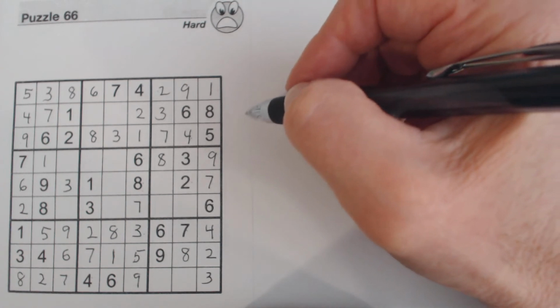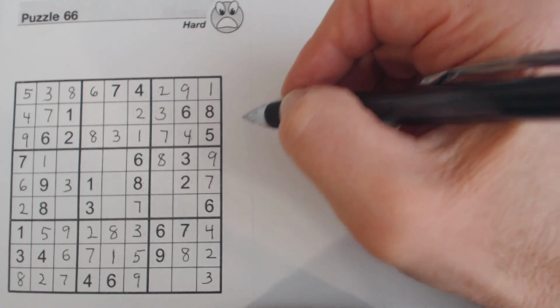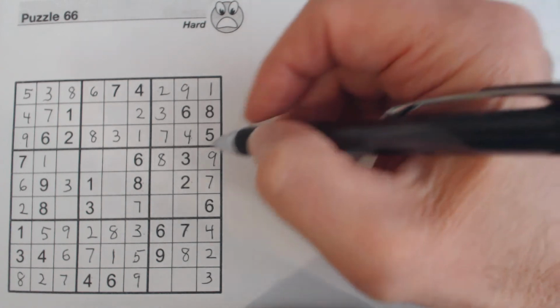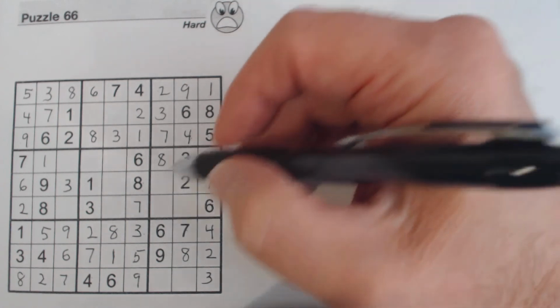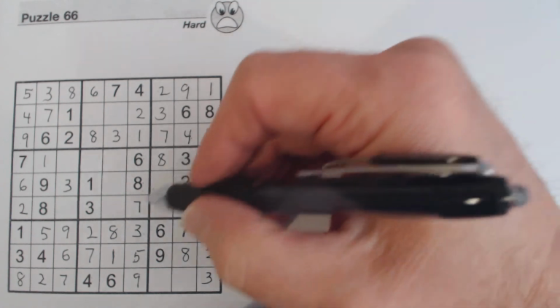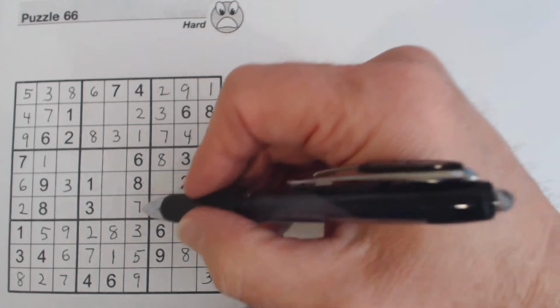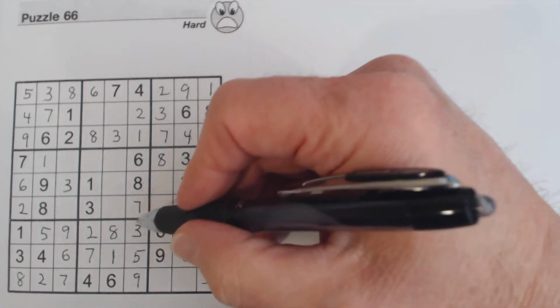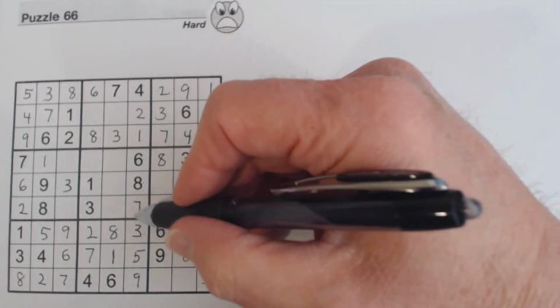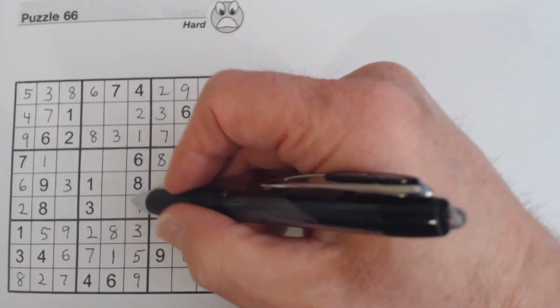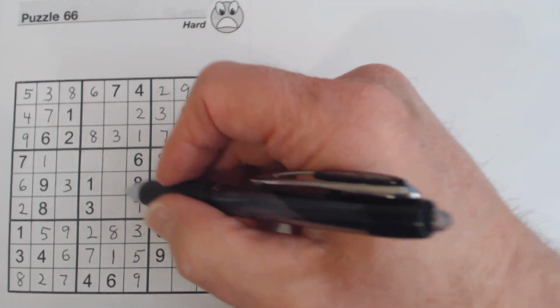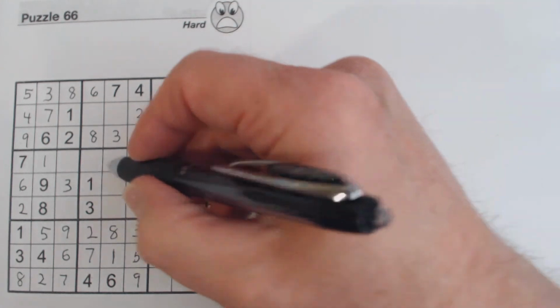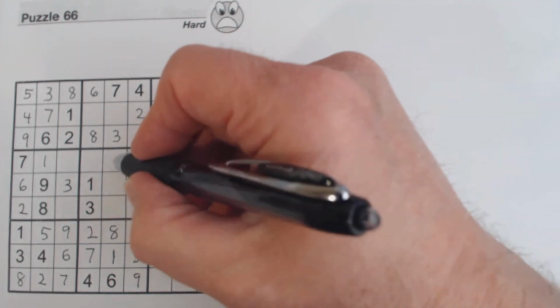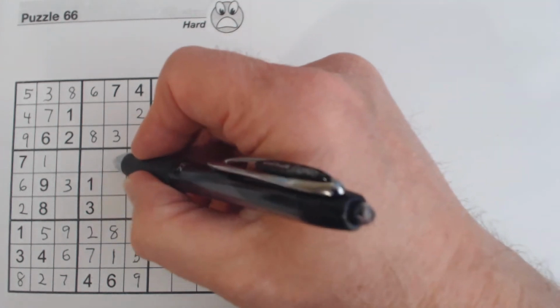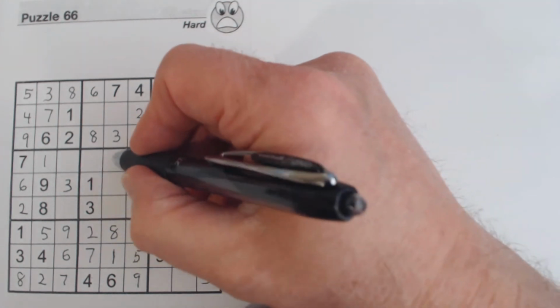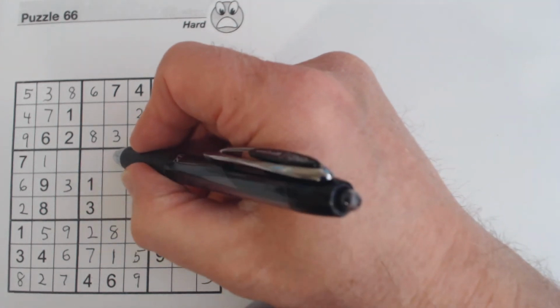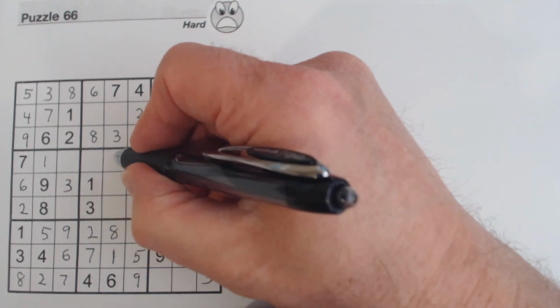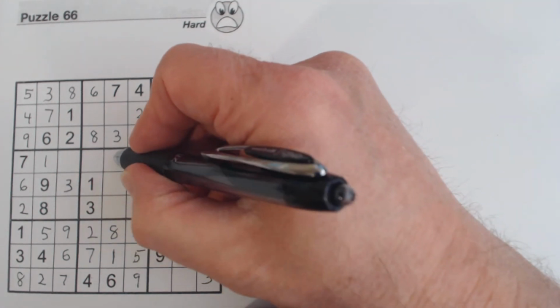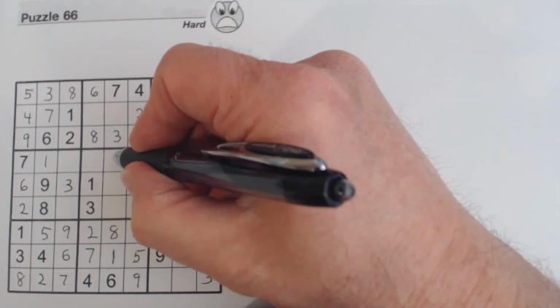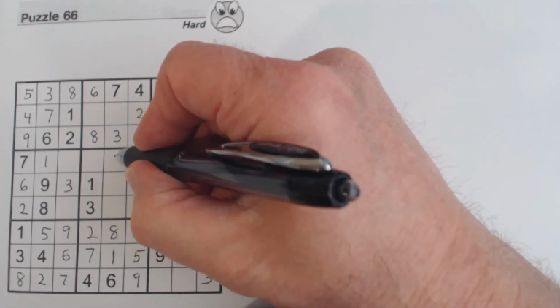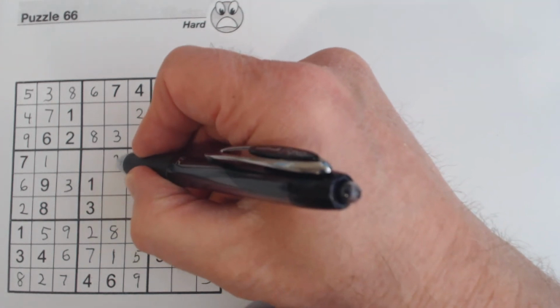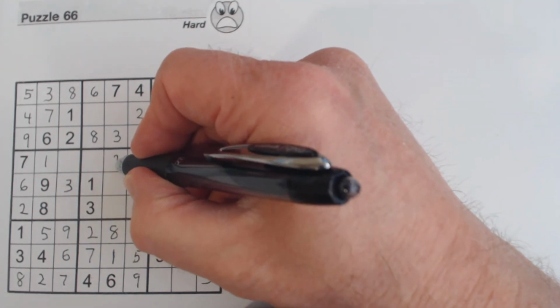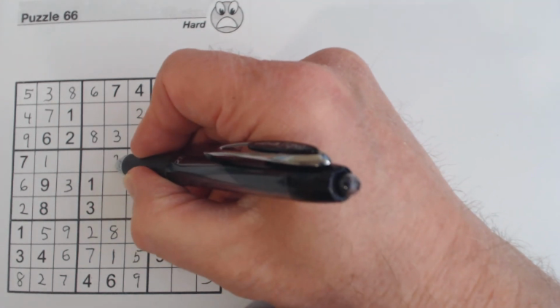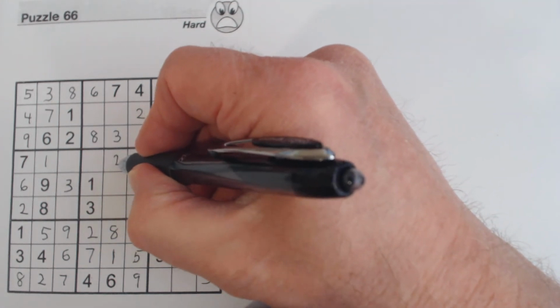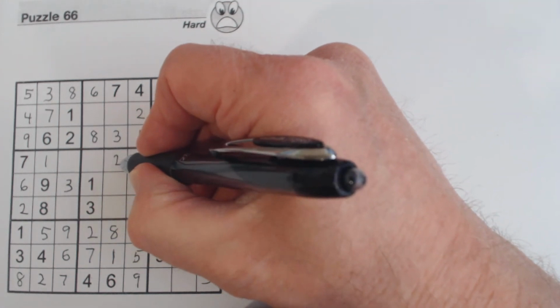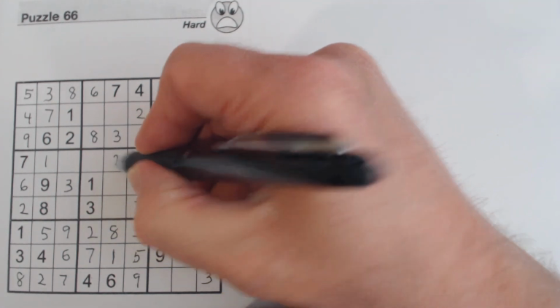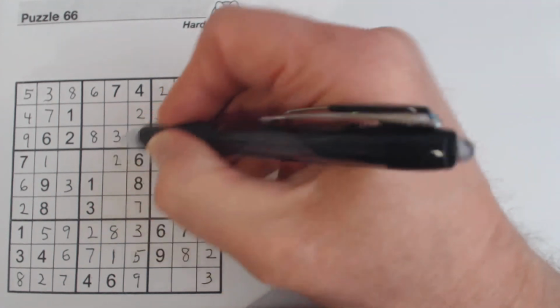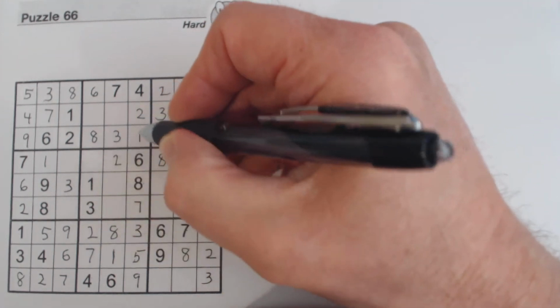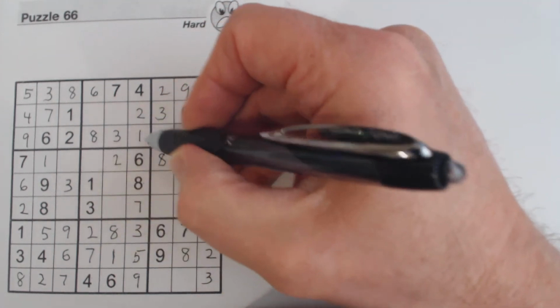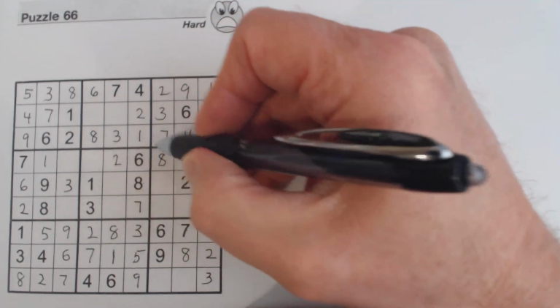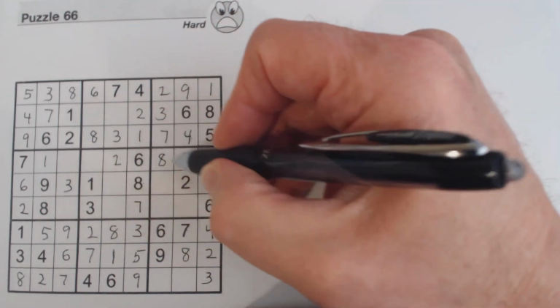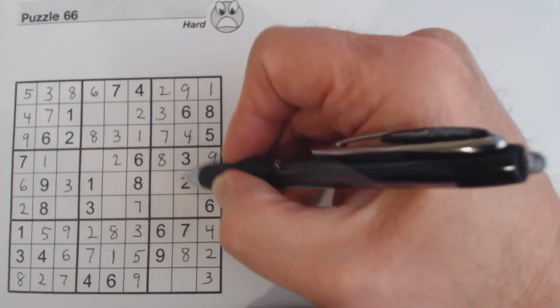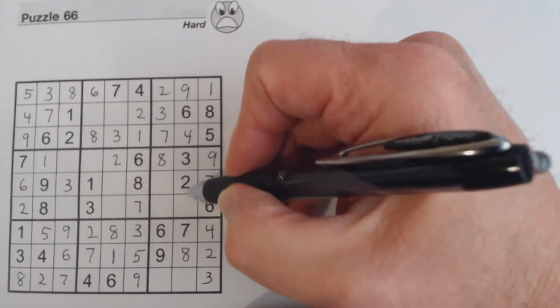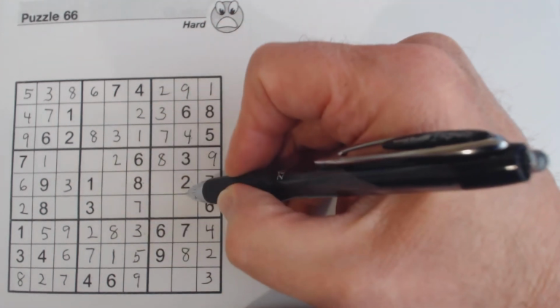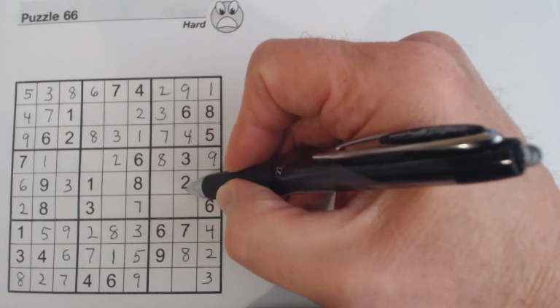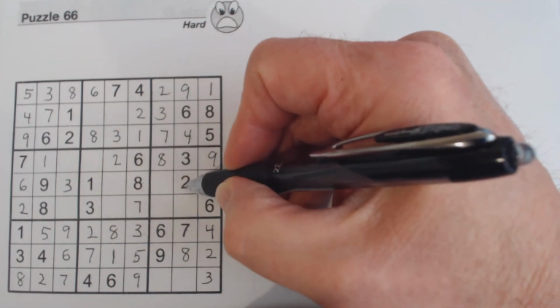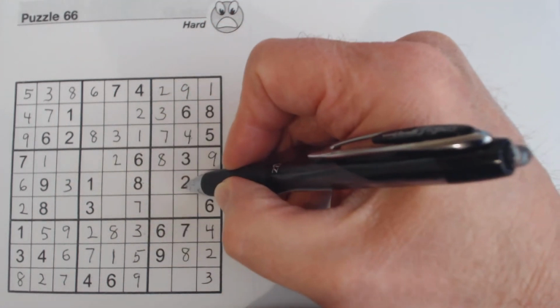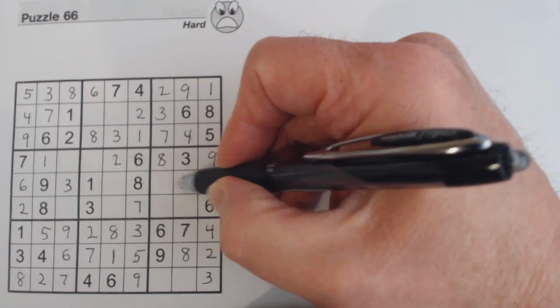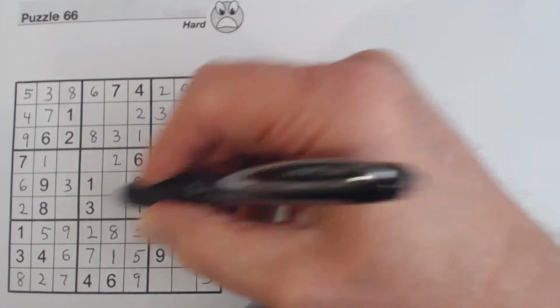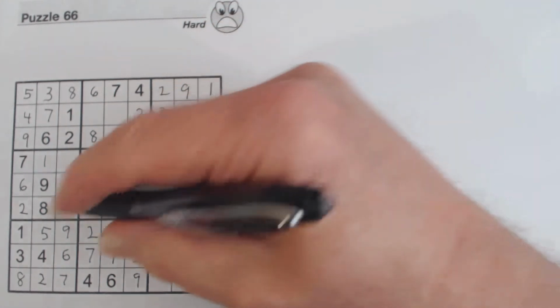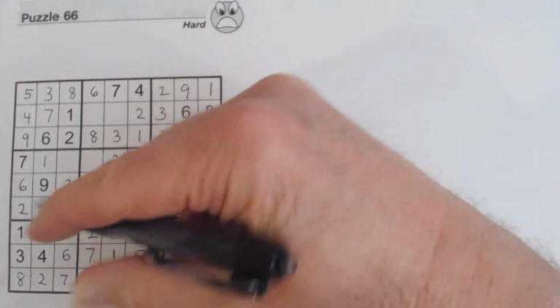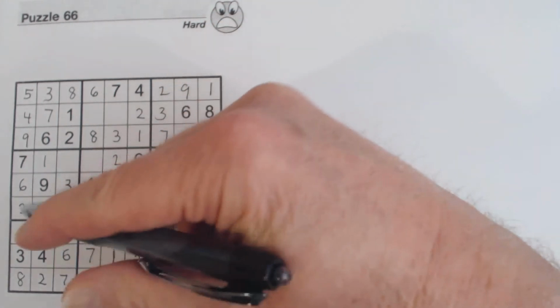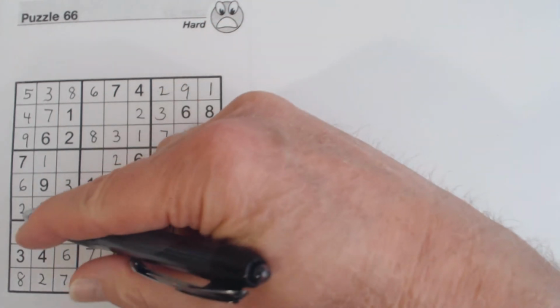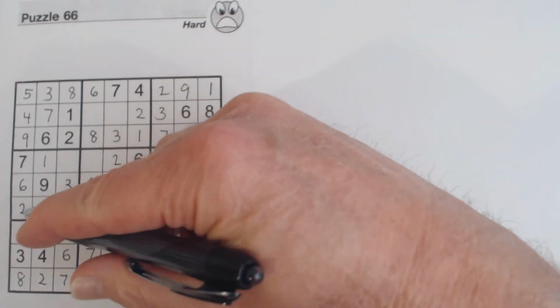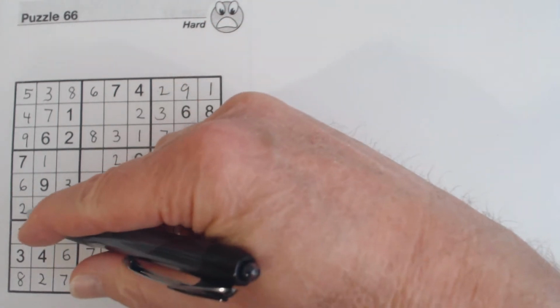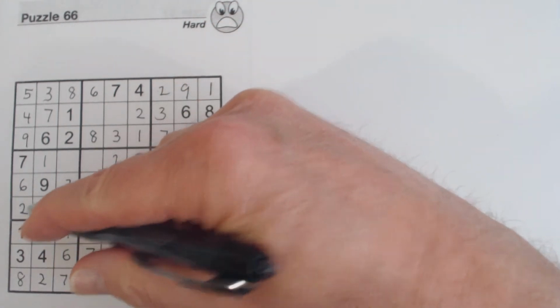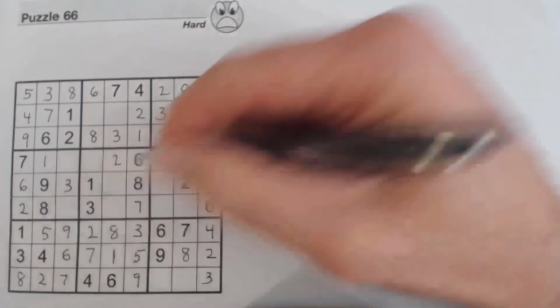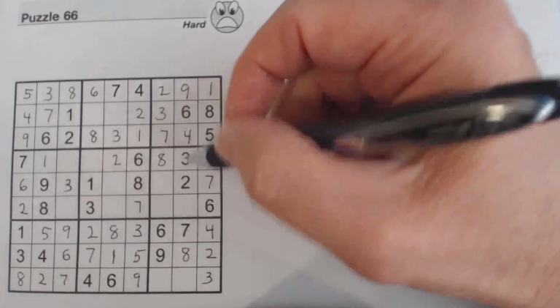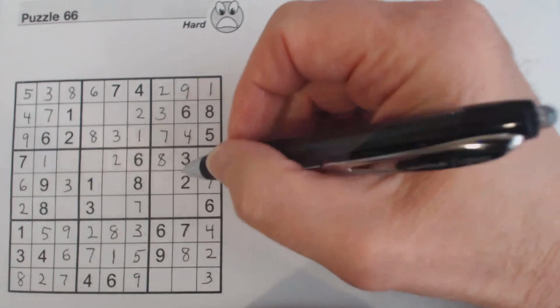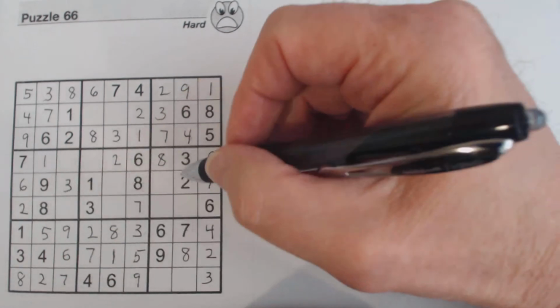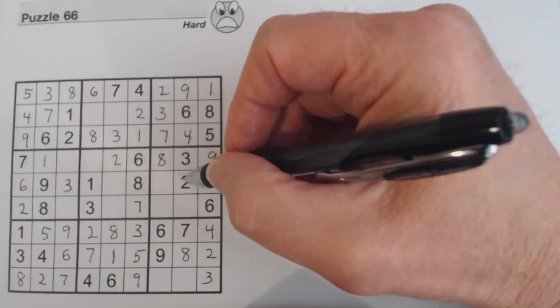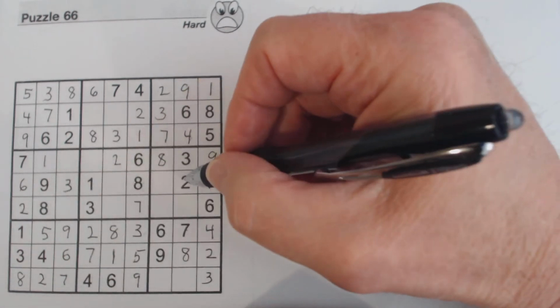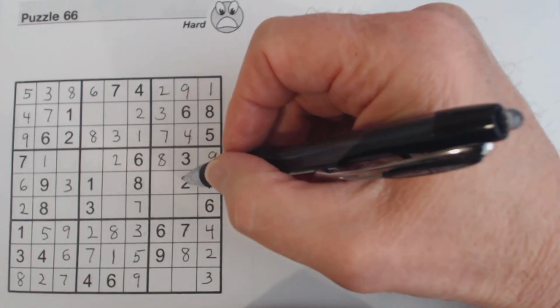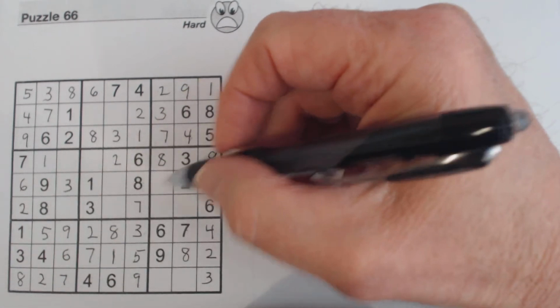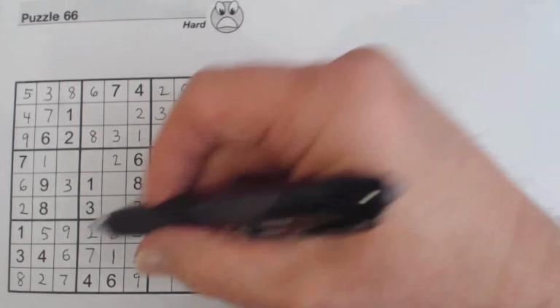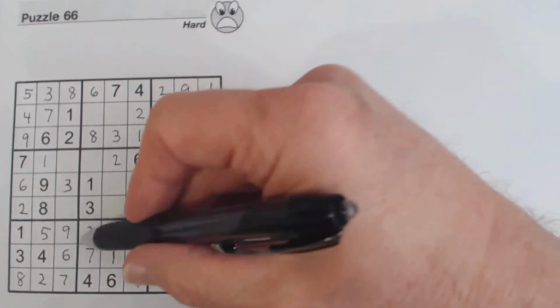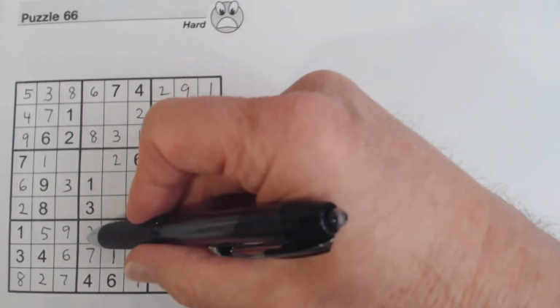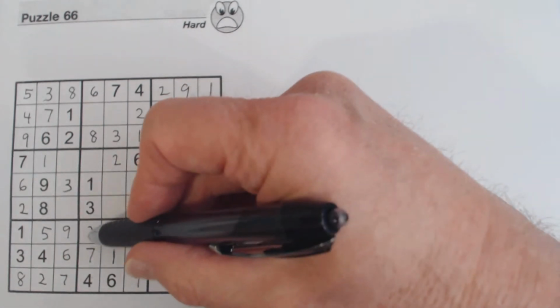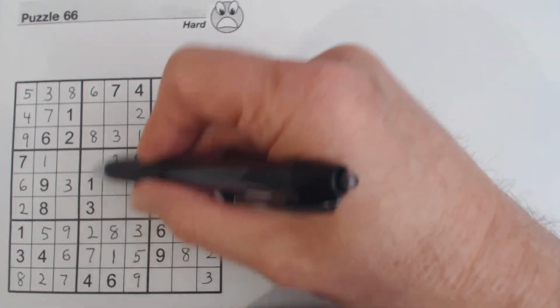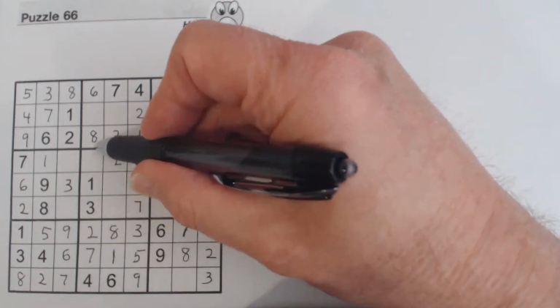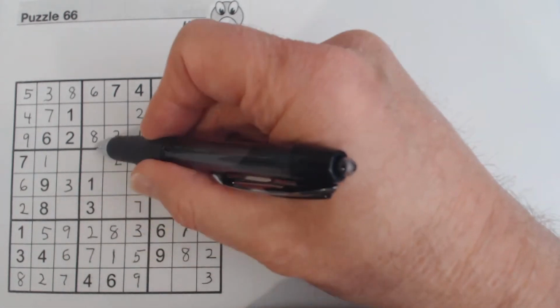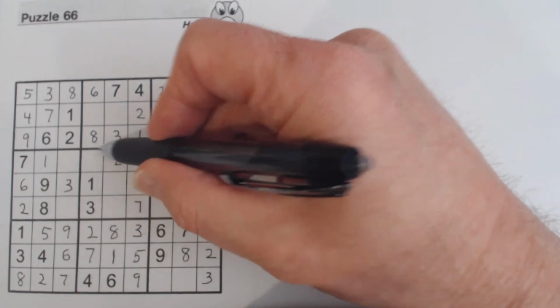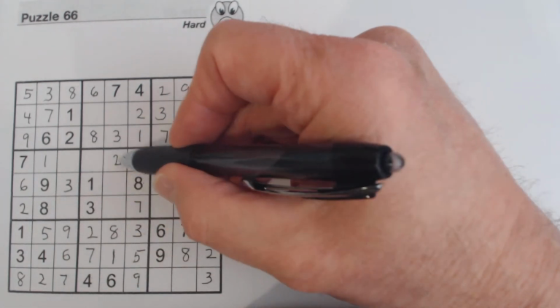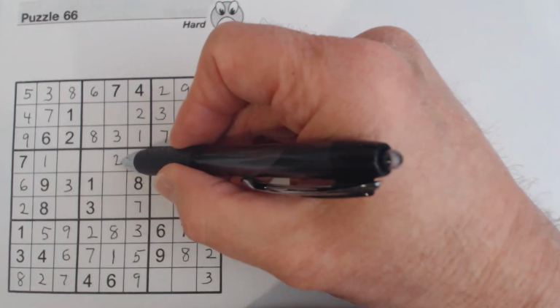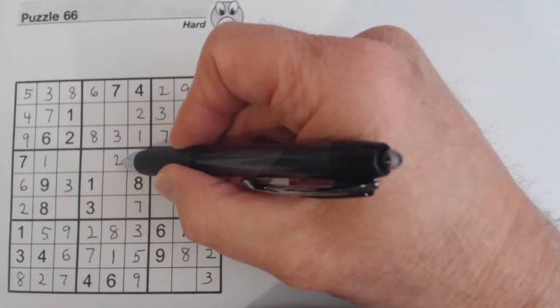We've got a two there because that's the only number left in this column. We can fill in the two in box five here because we've got a two and a two and a two there.